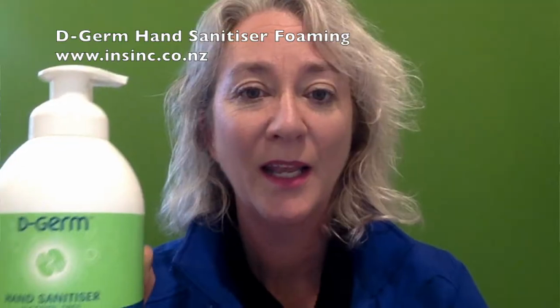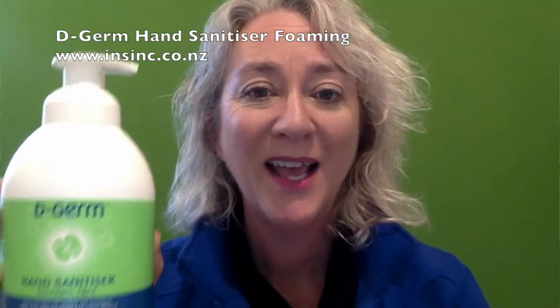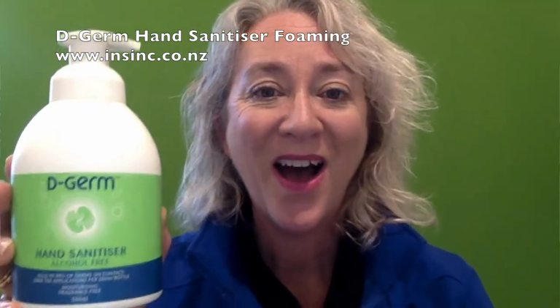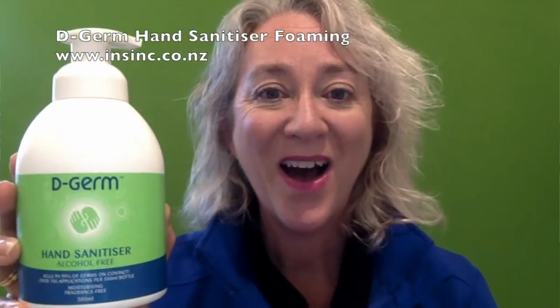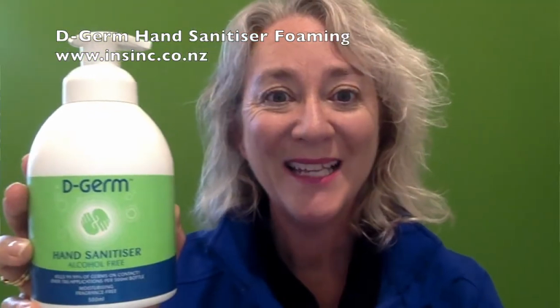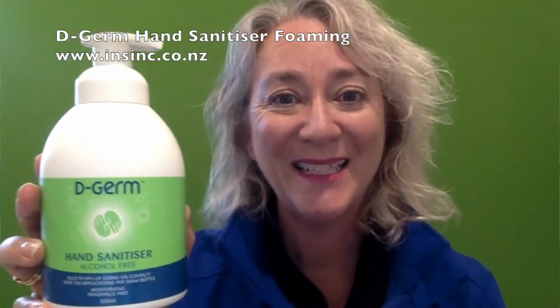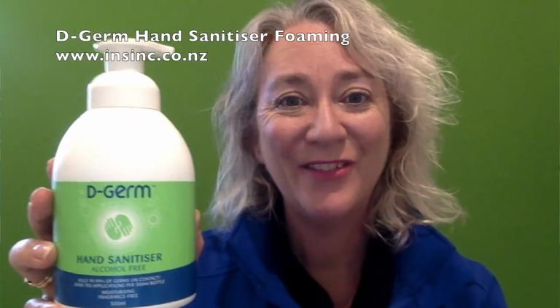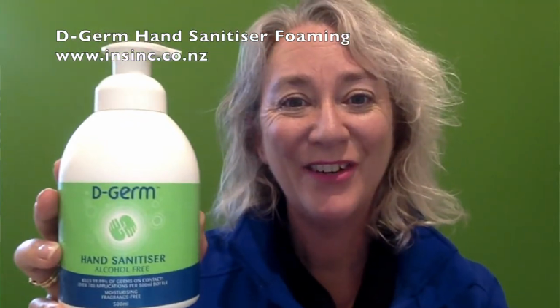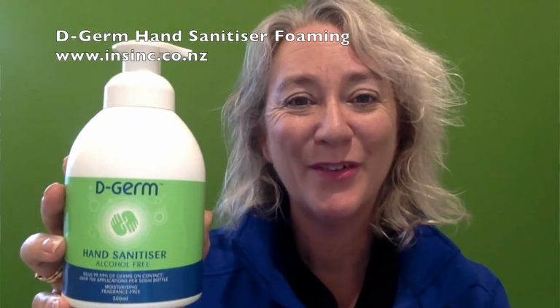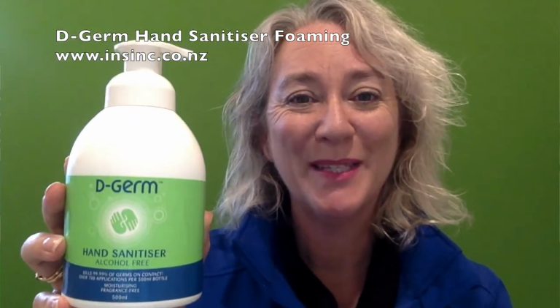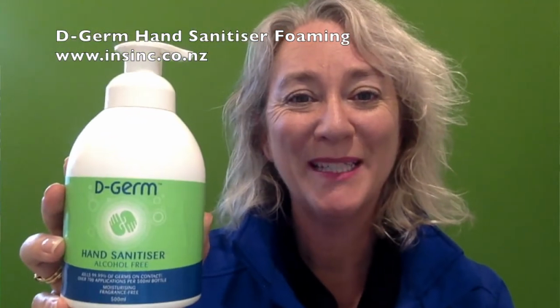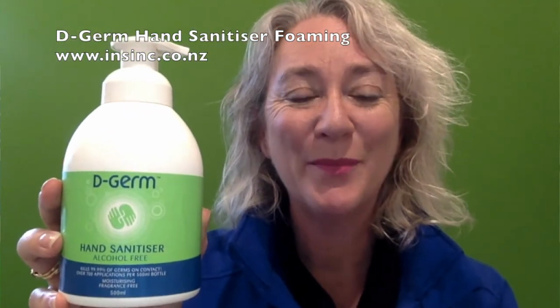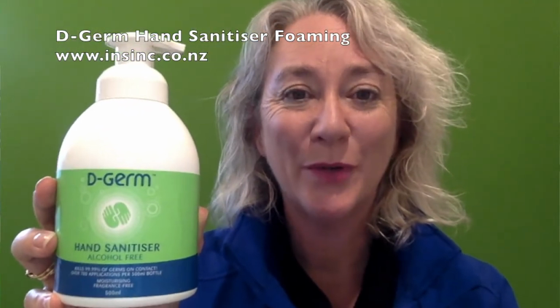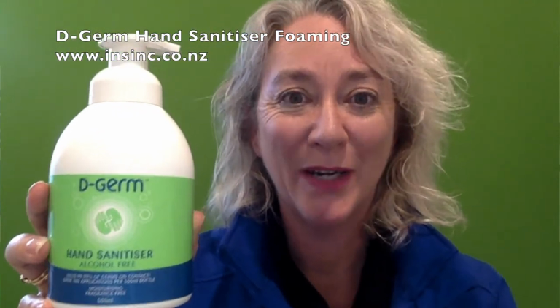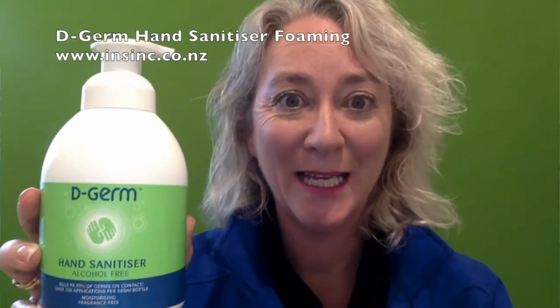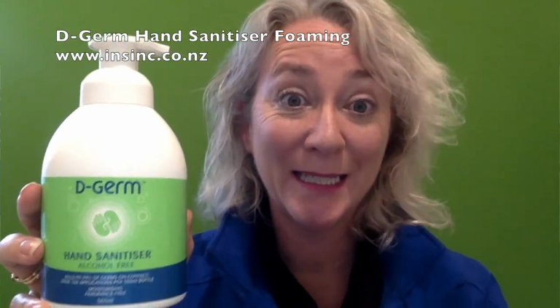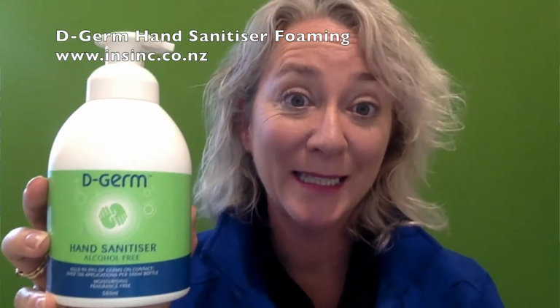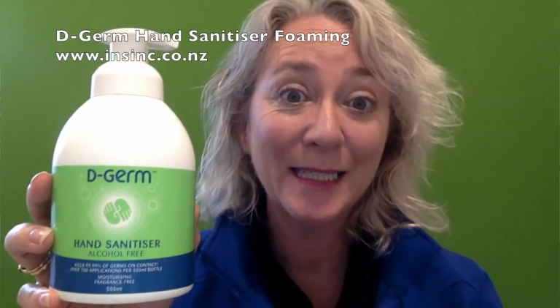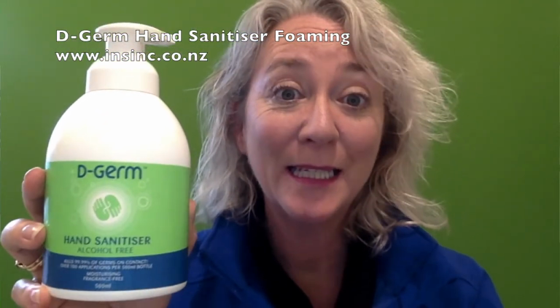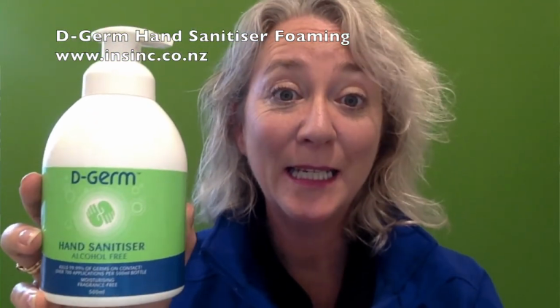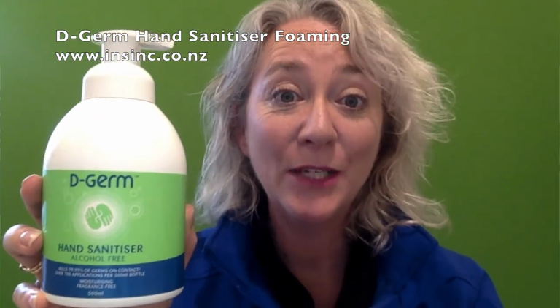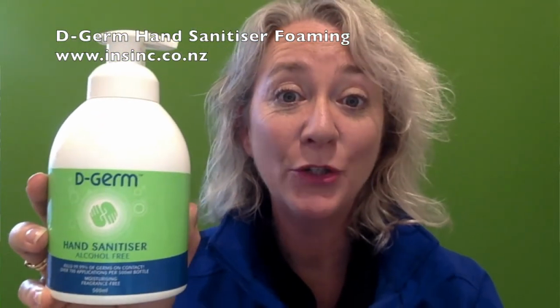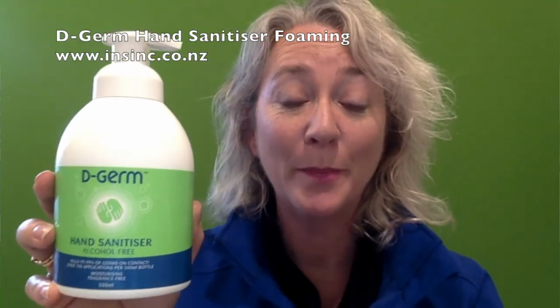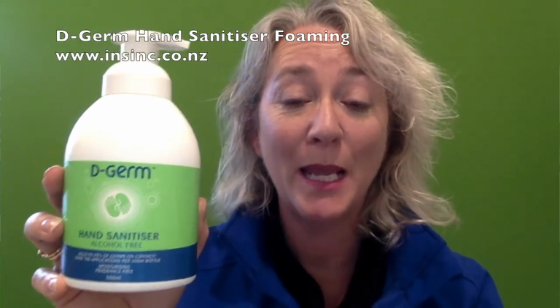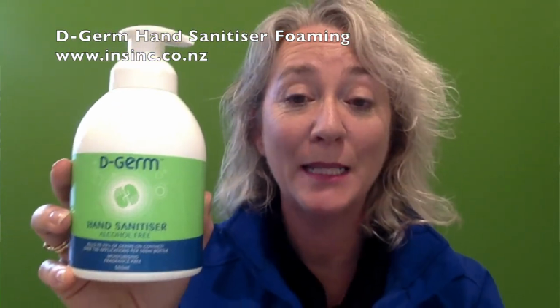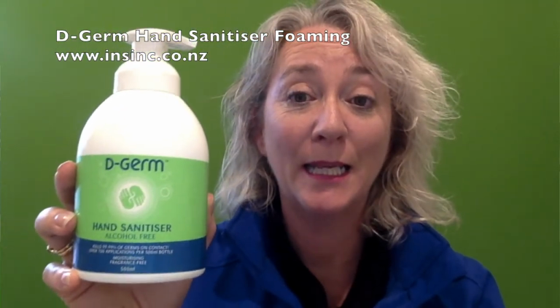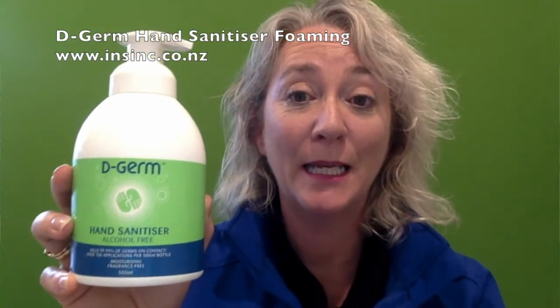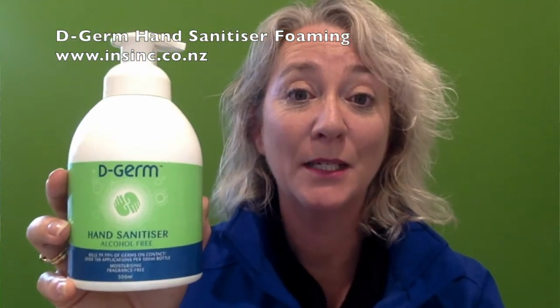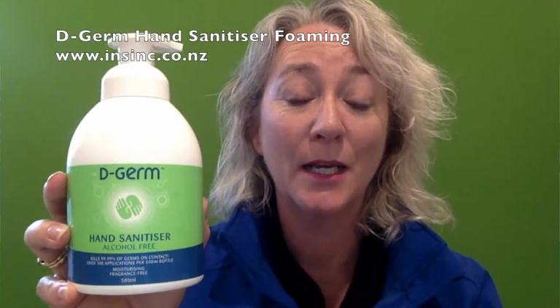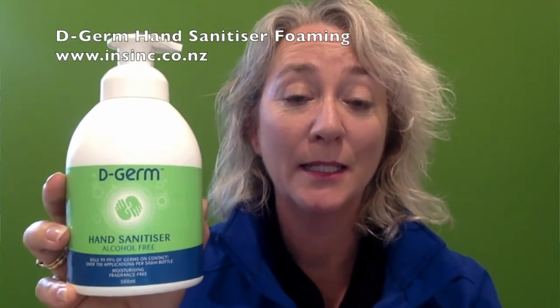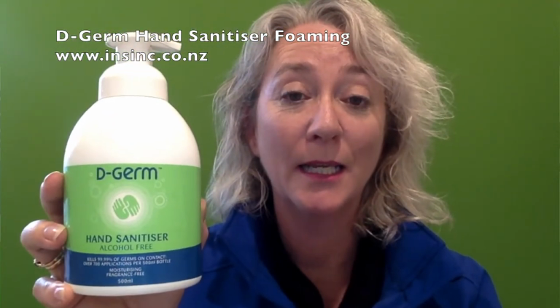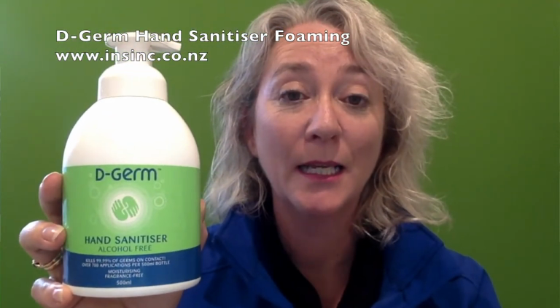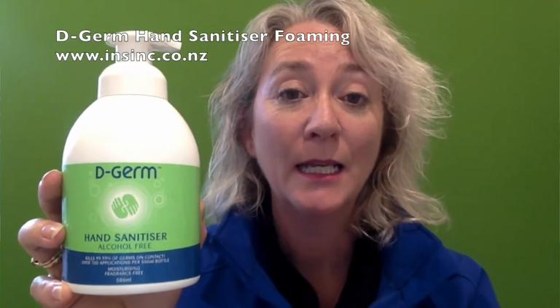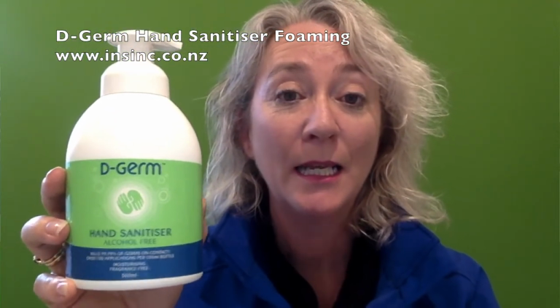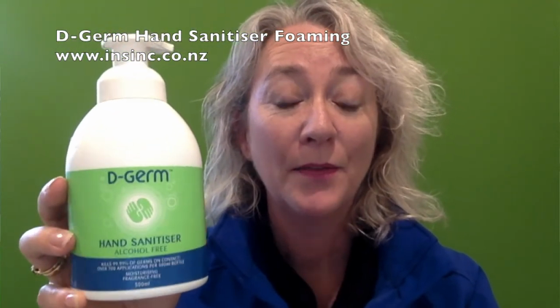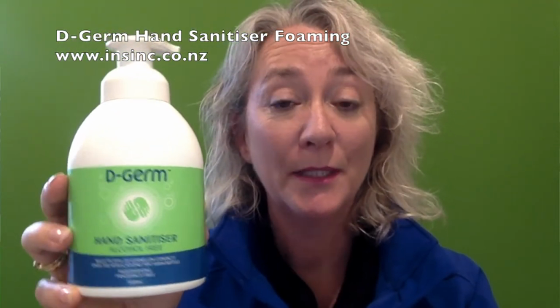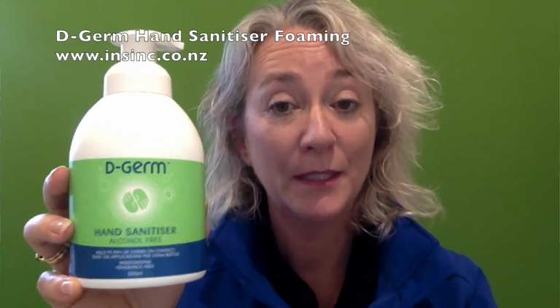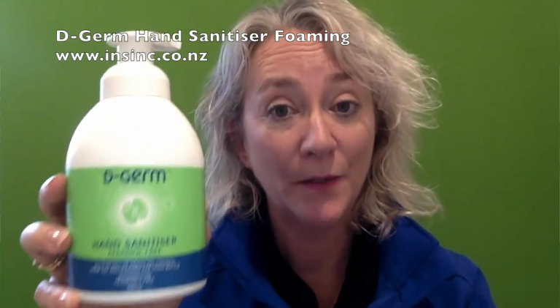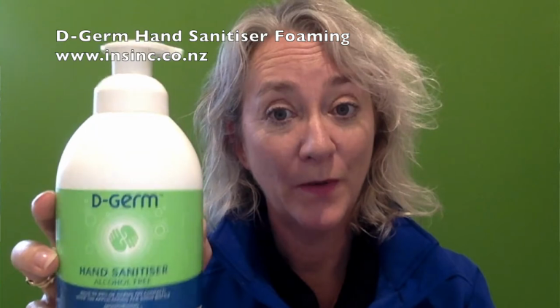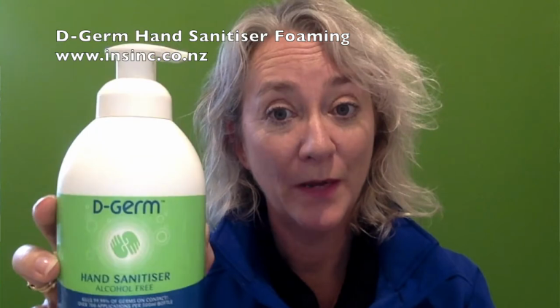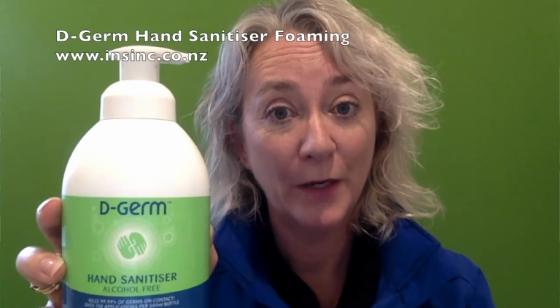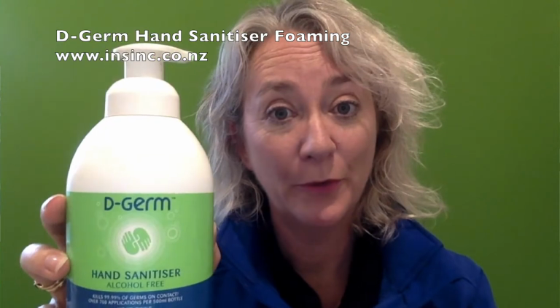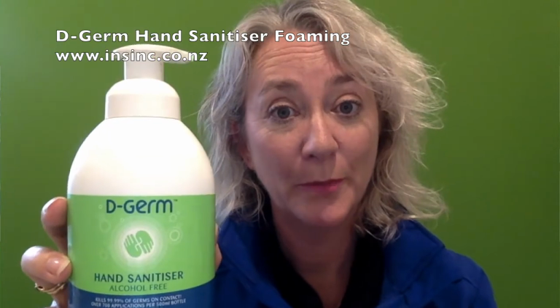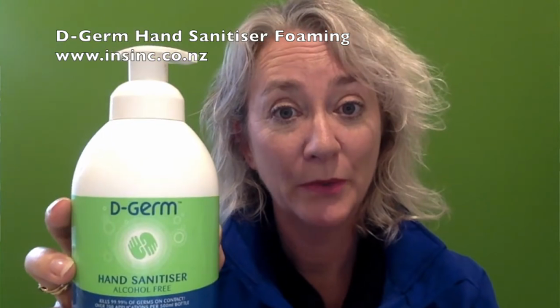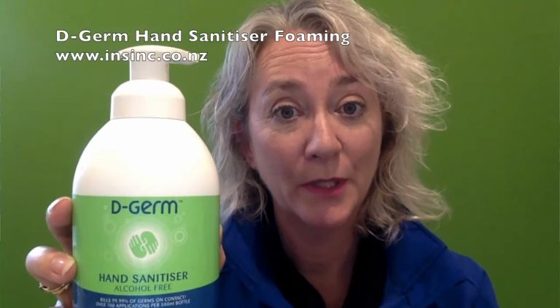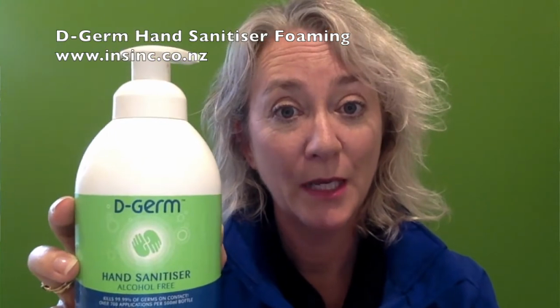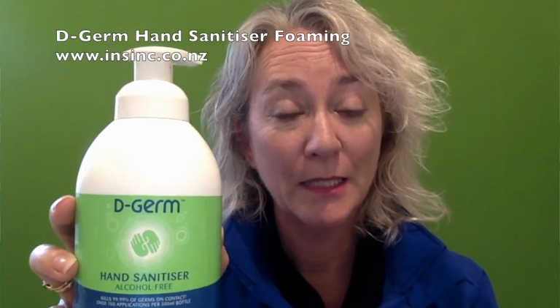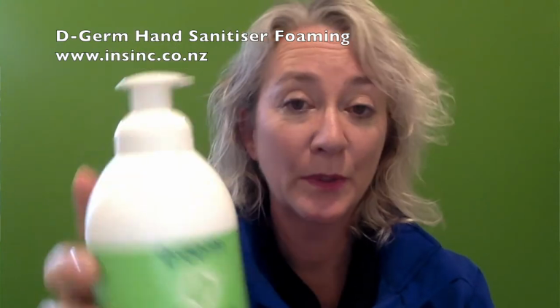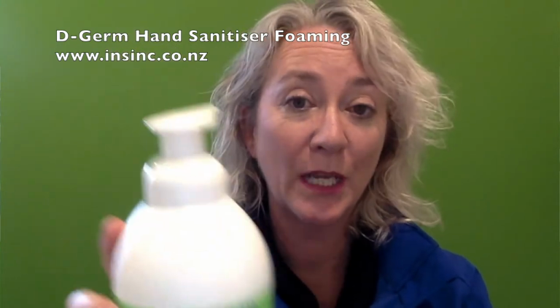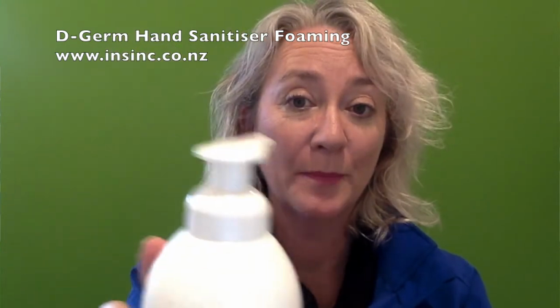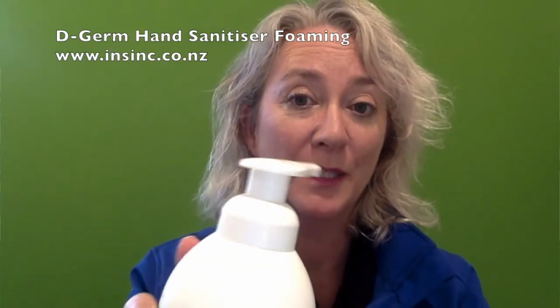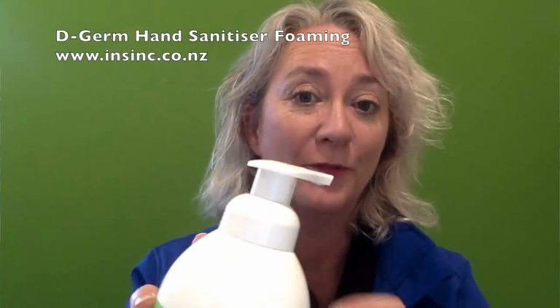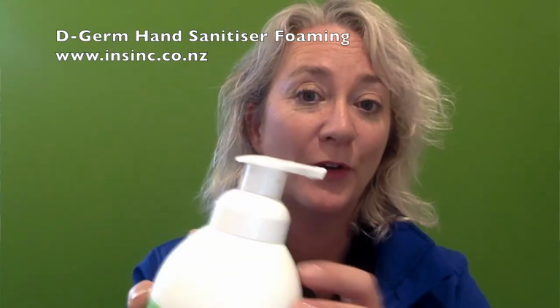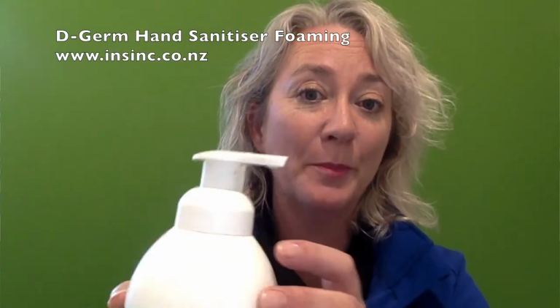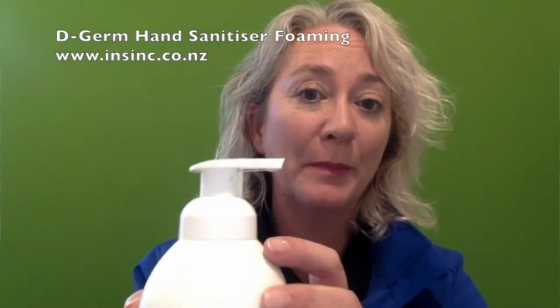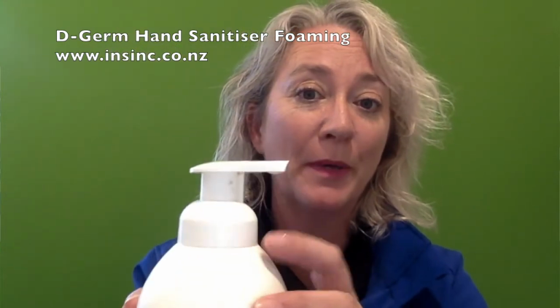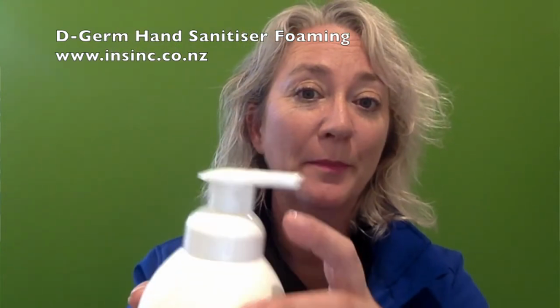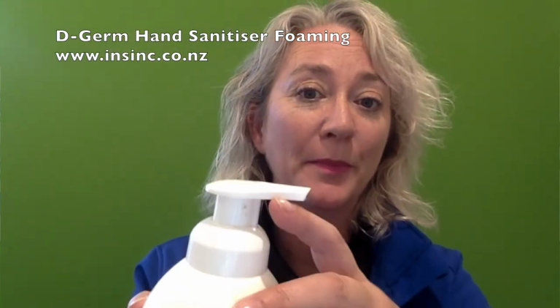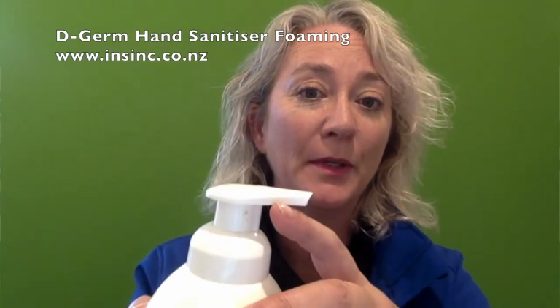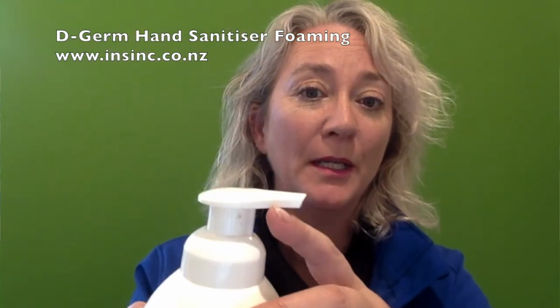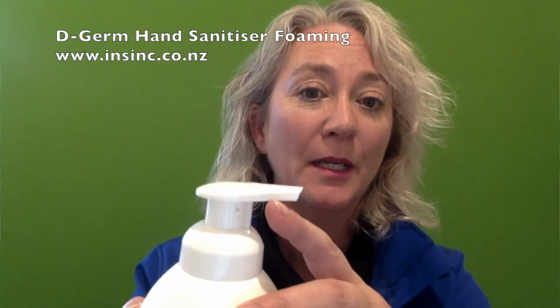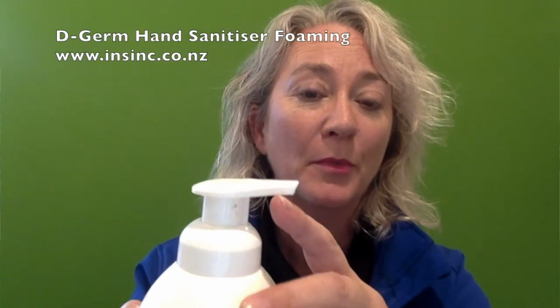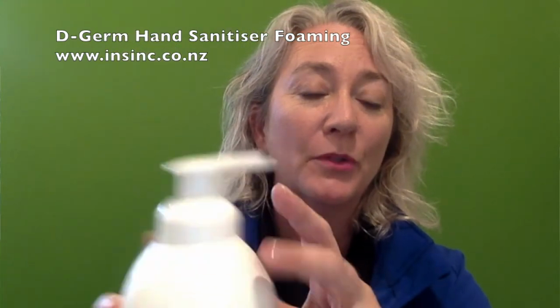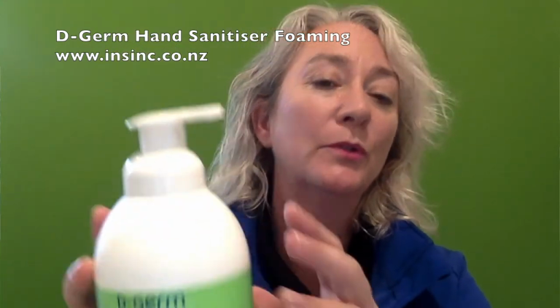Hi, Stephanie from NSYNC Products. This is the D-Germ hand sanitizer. This is the 500ml size, which comes in a foaming pump bottle.